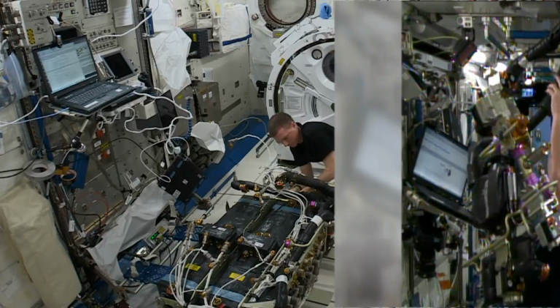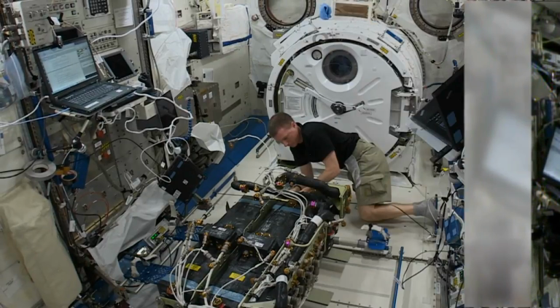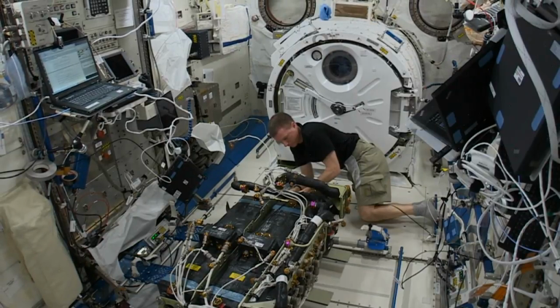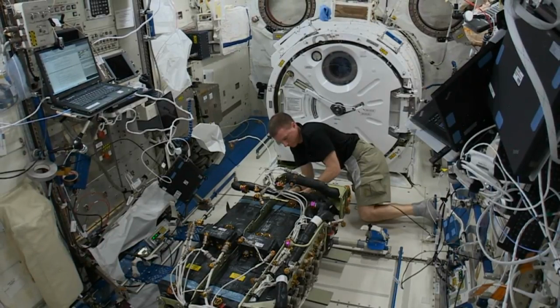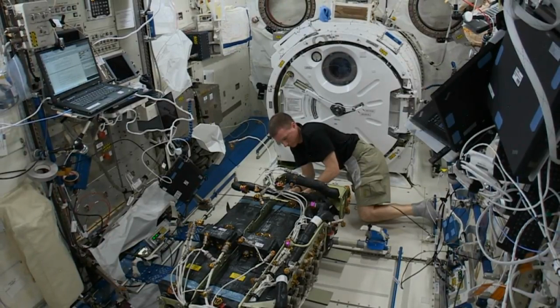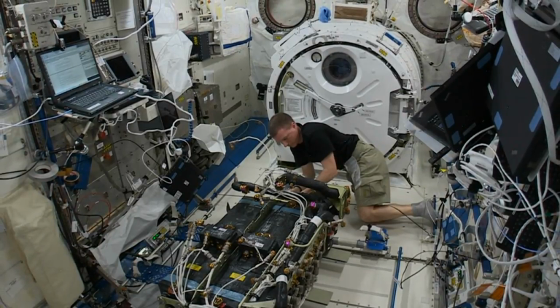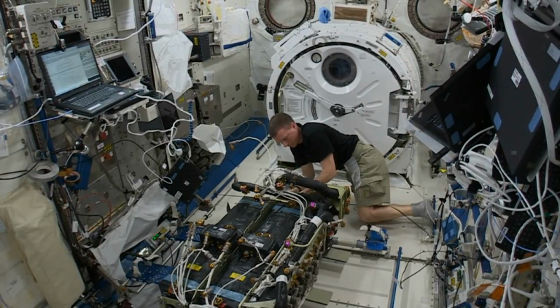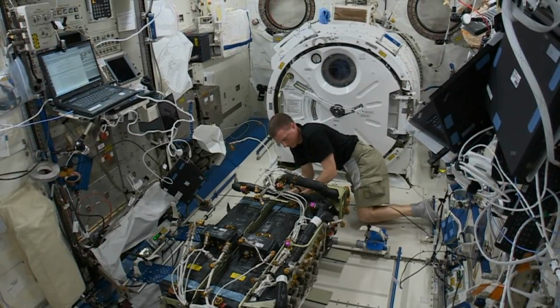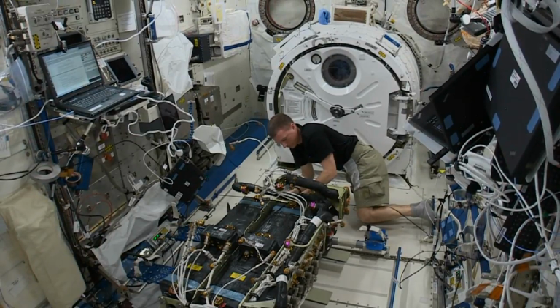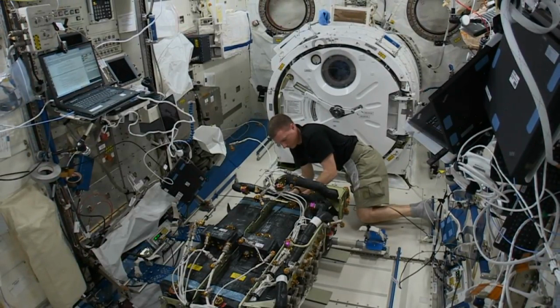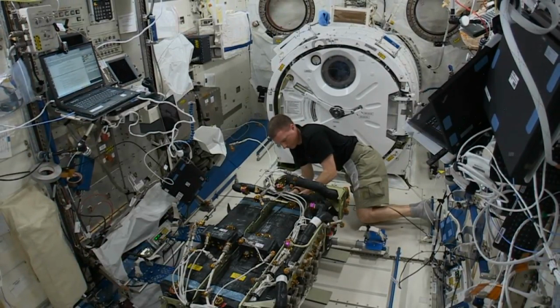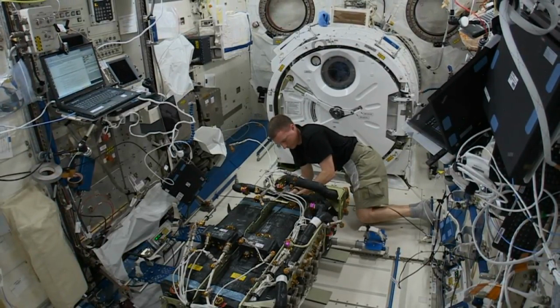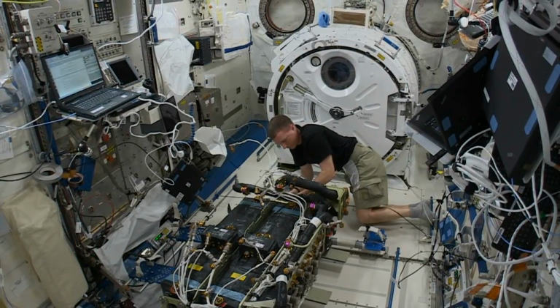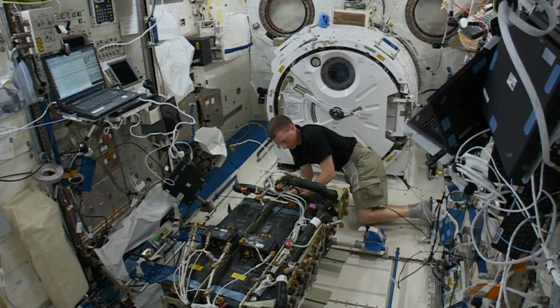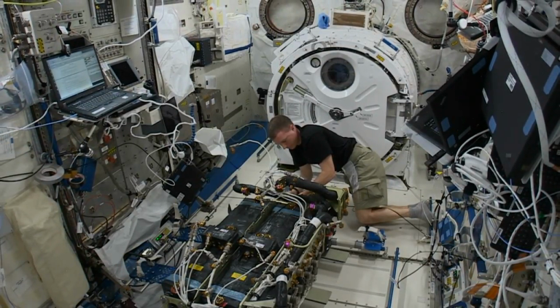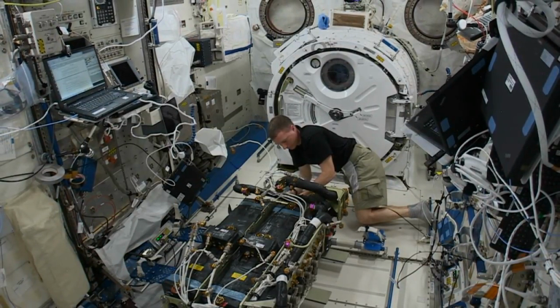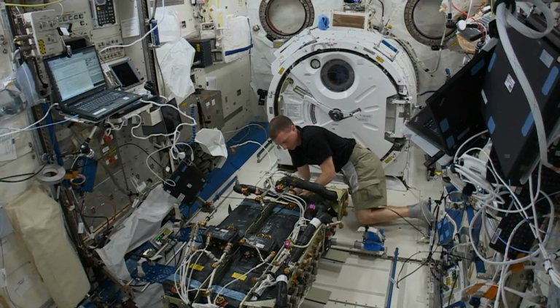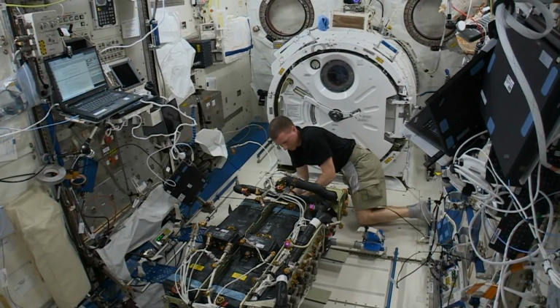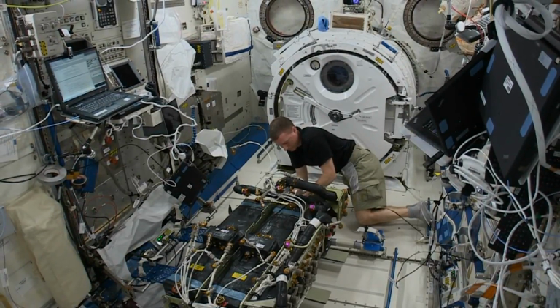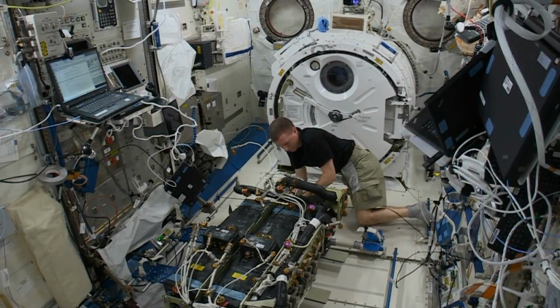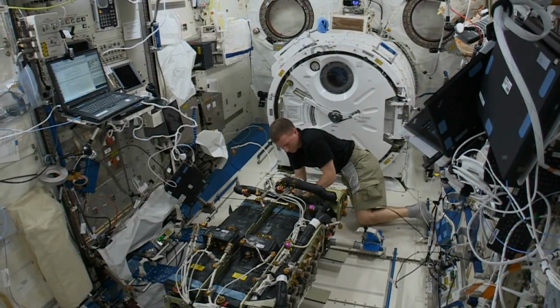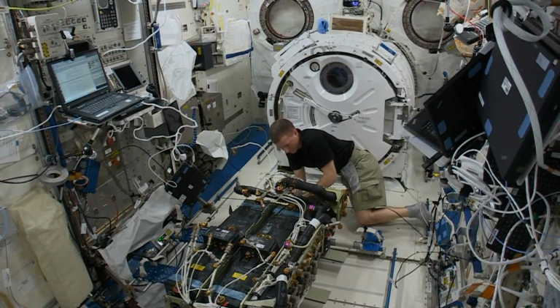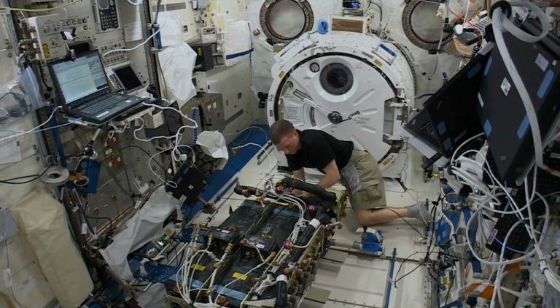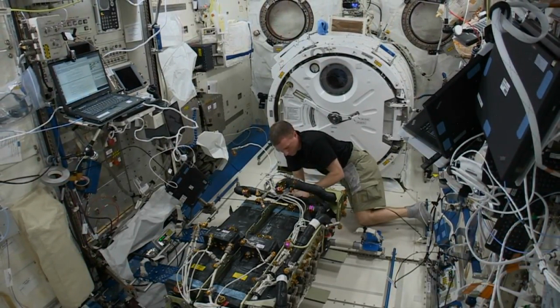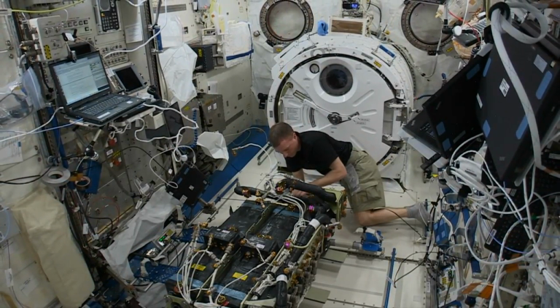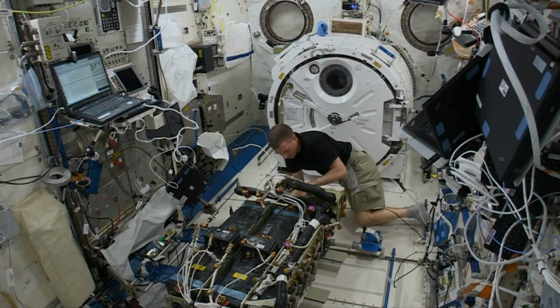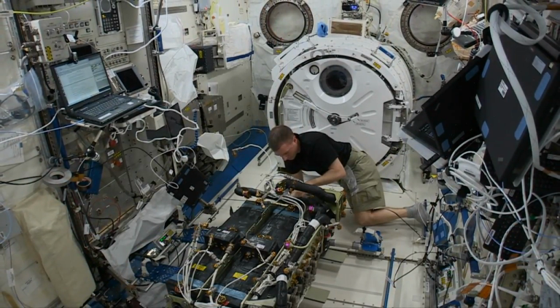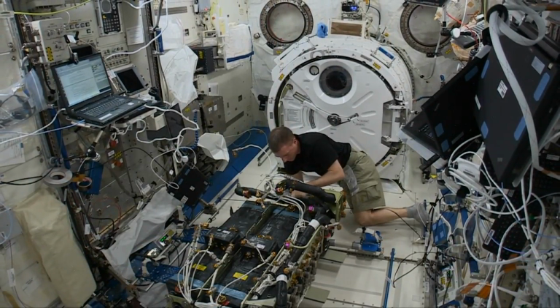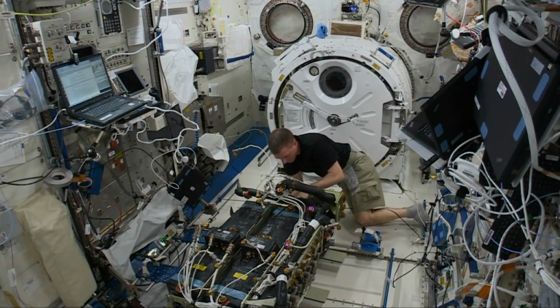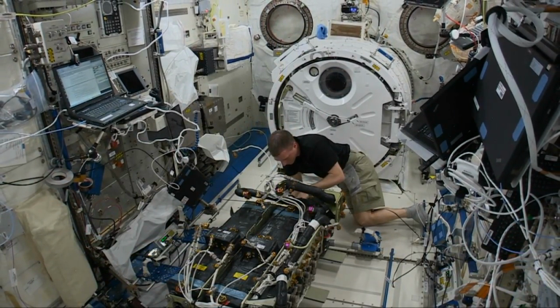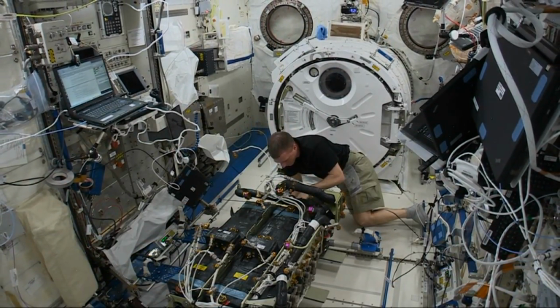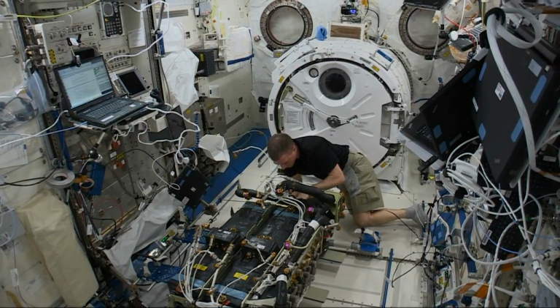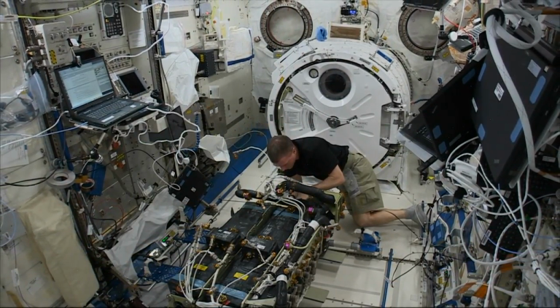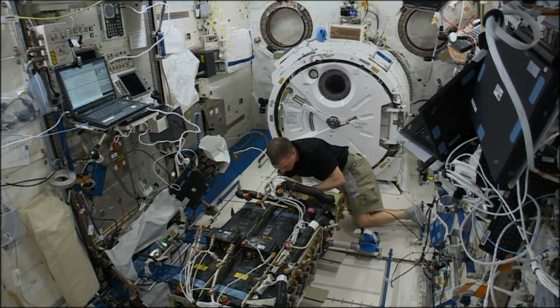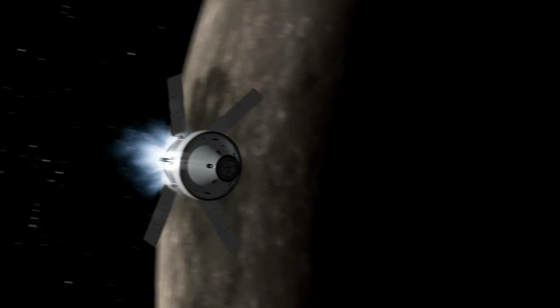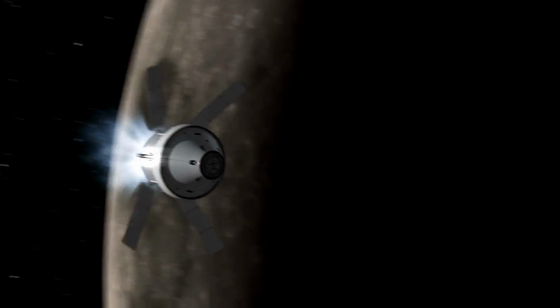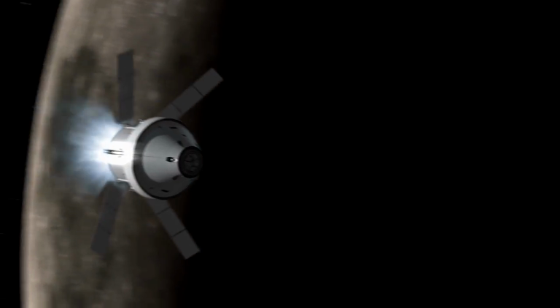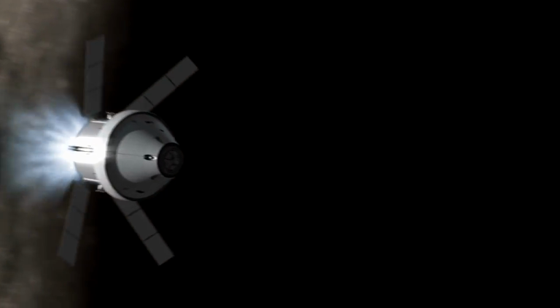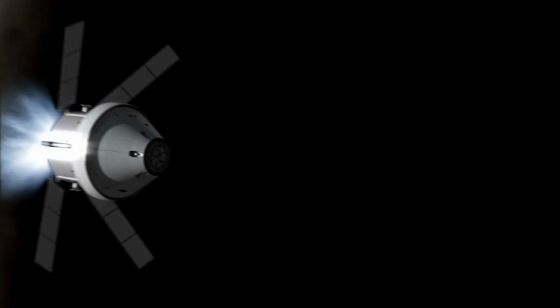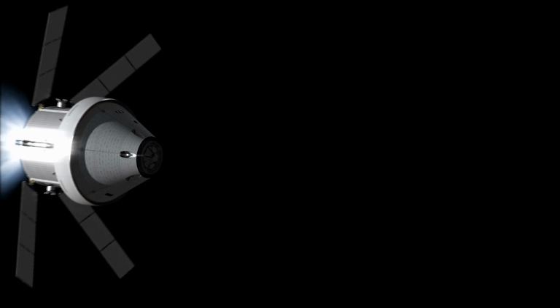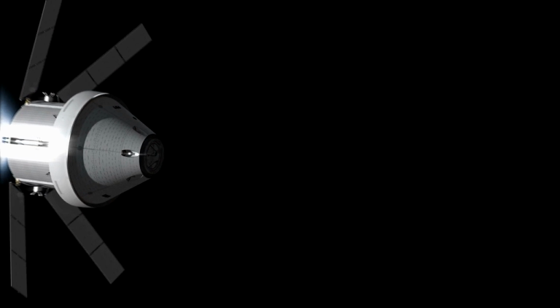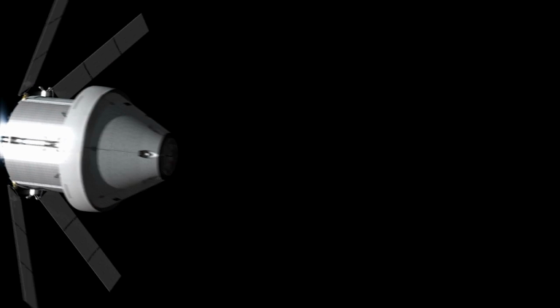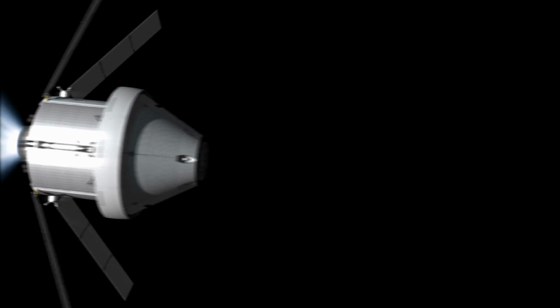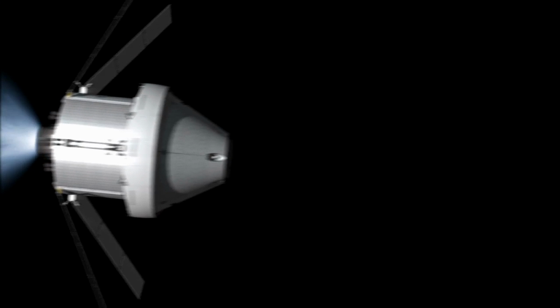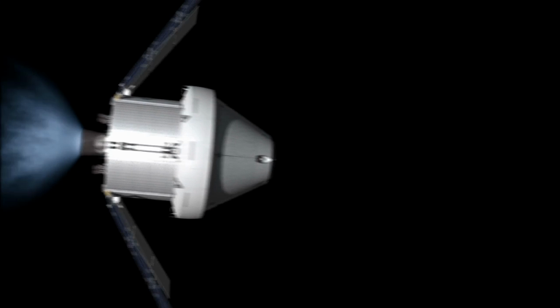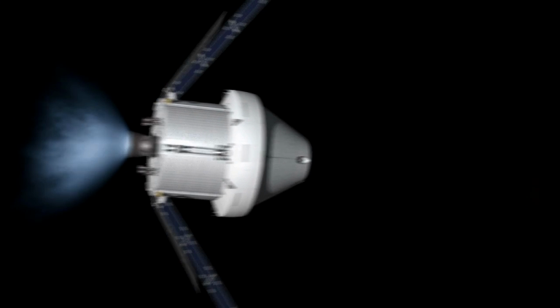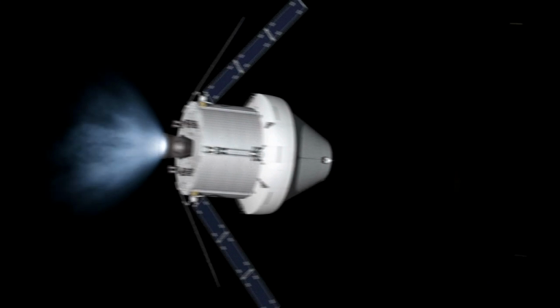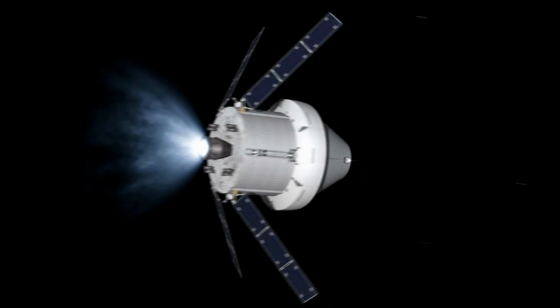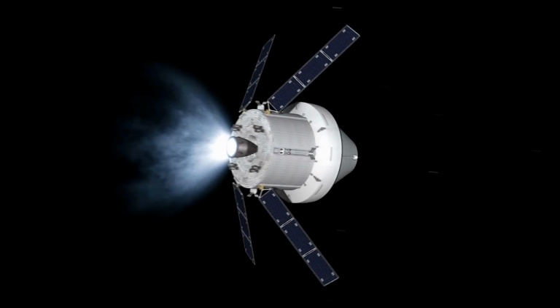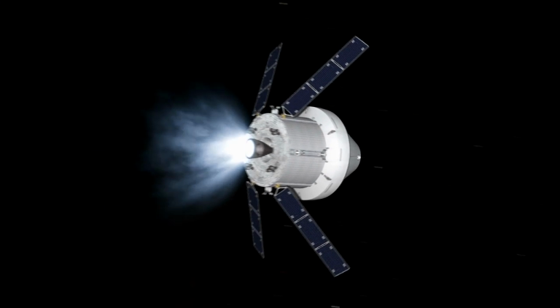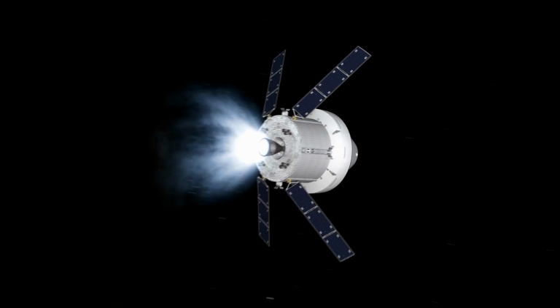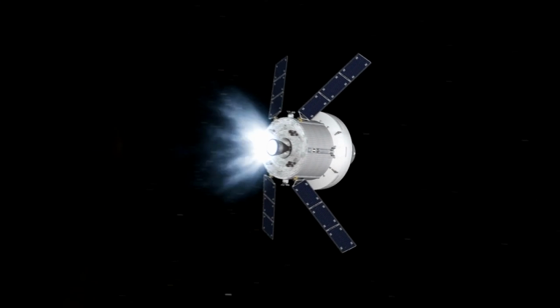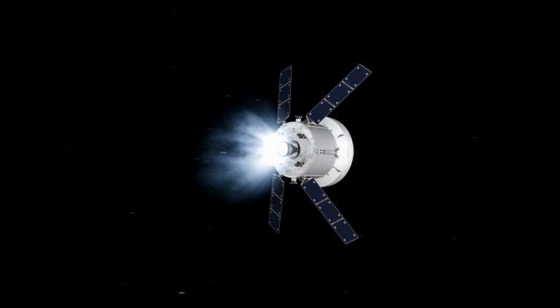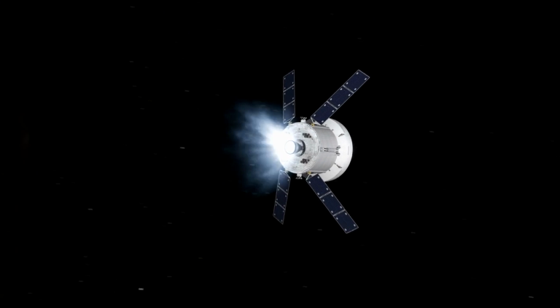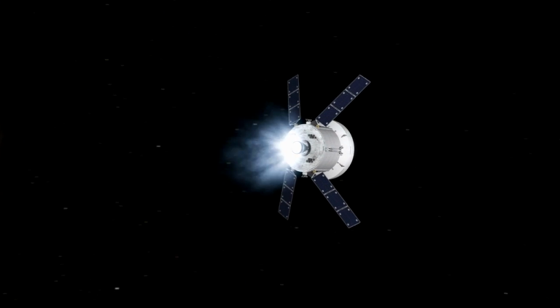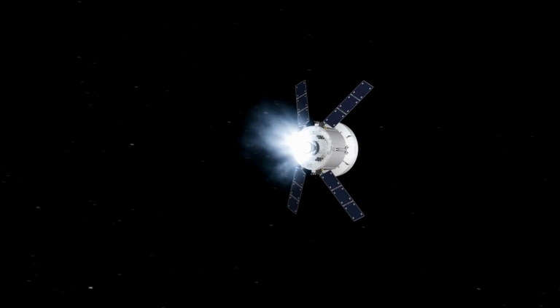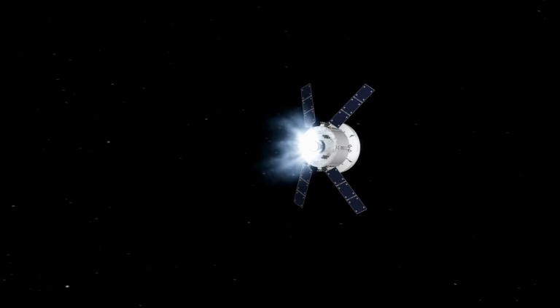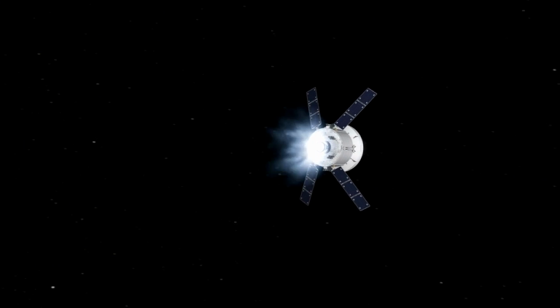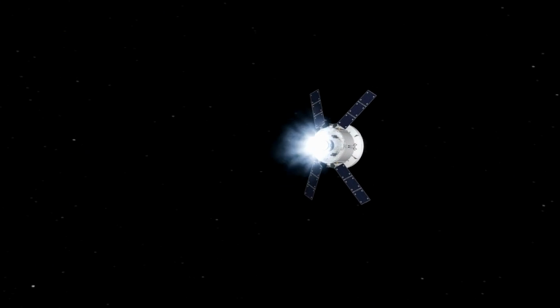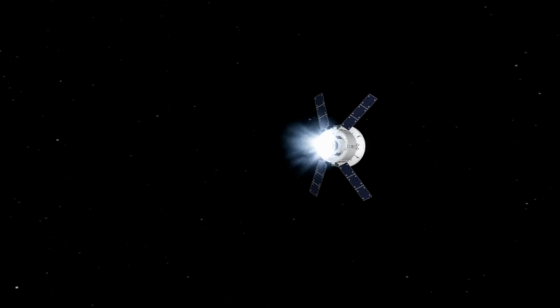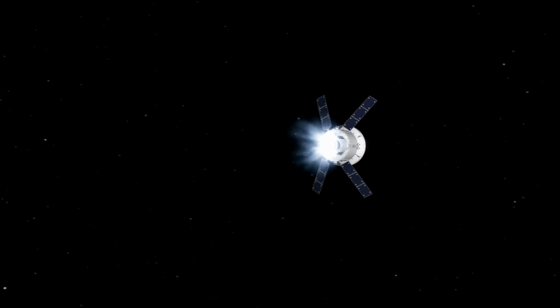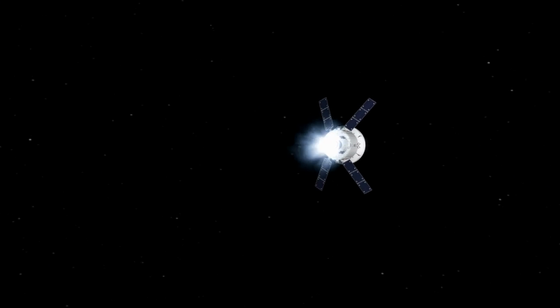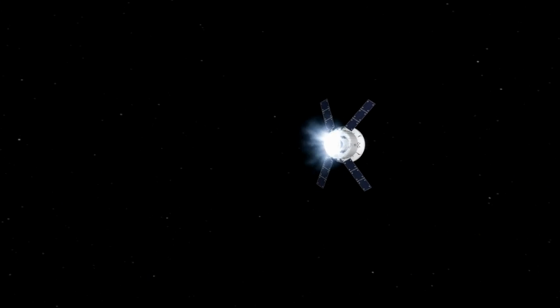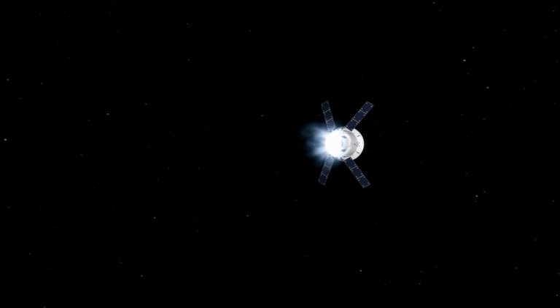Important technologies like this are being proven on board the space station and will one day find their way into the spacecraft that carry humans to Mars.